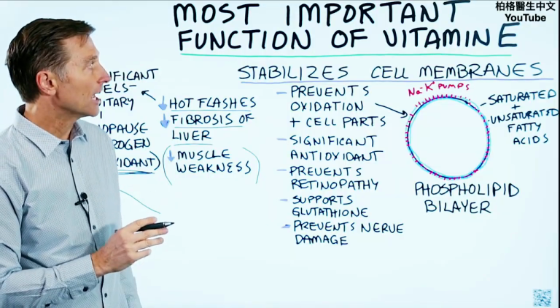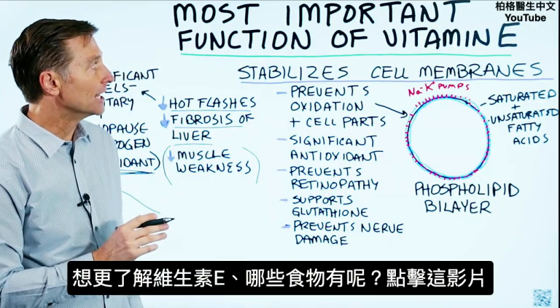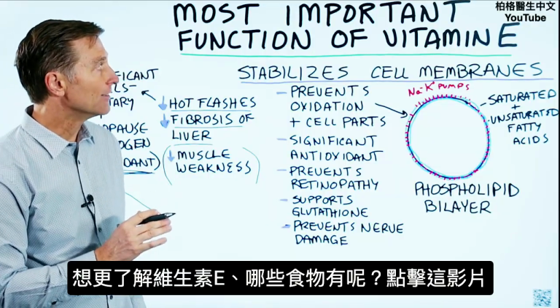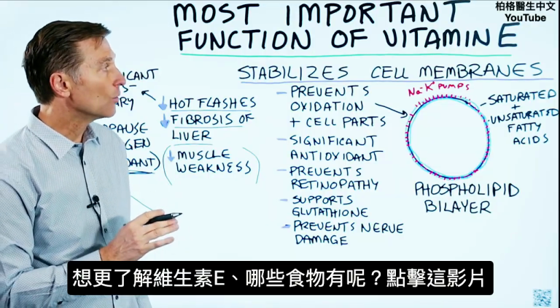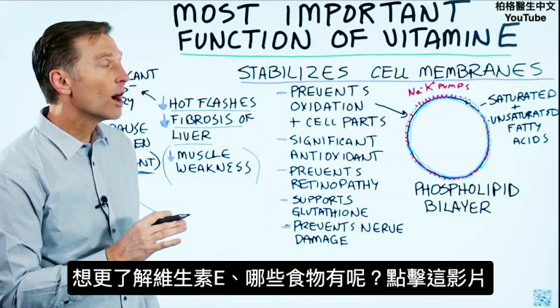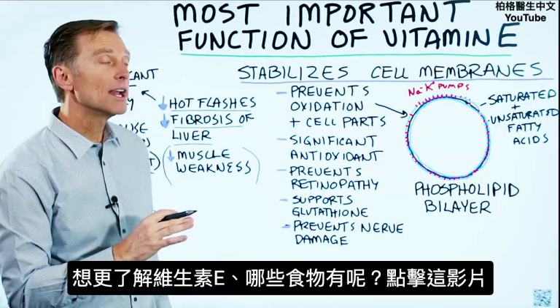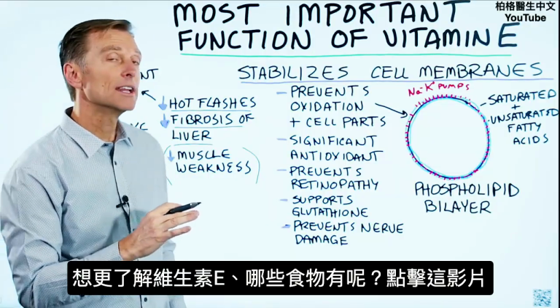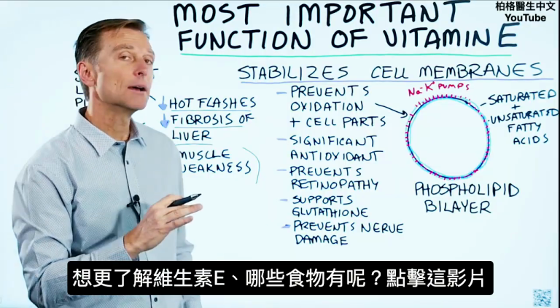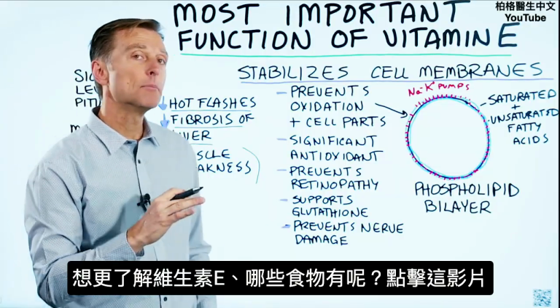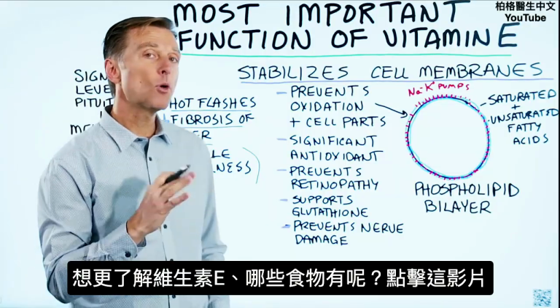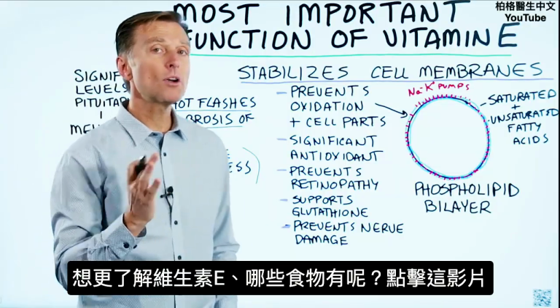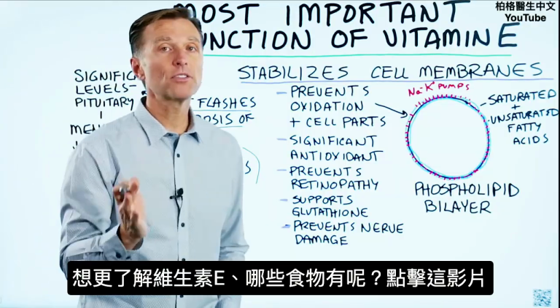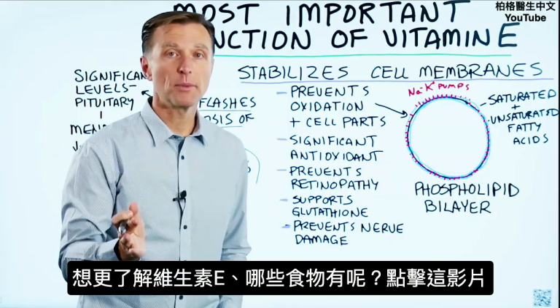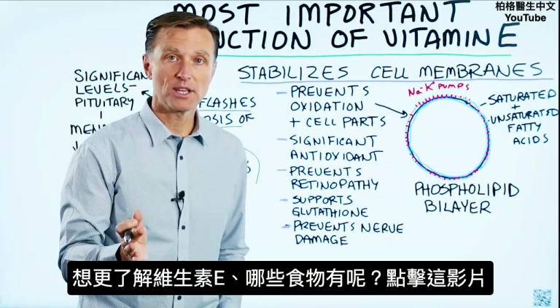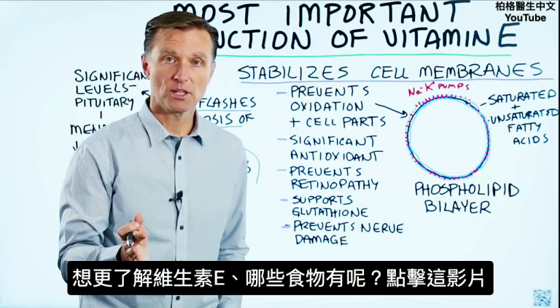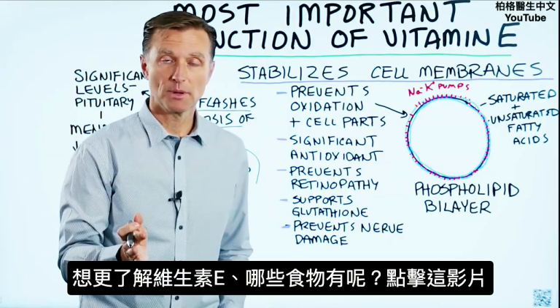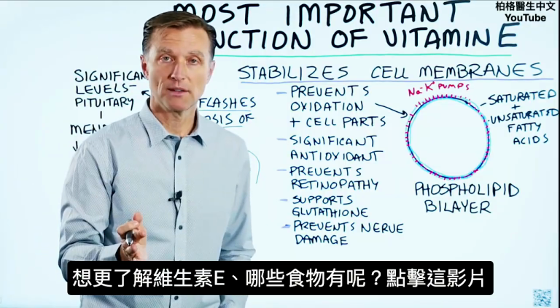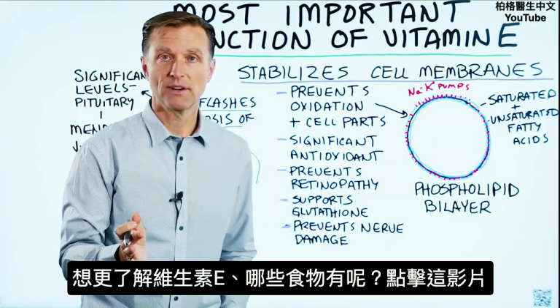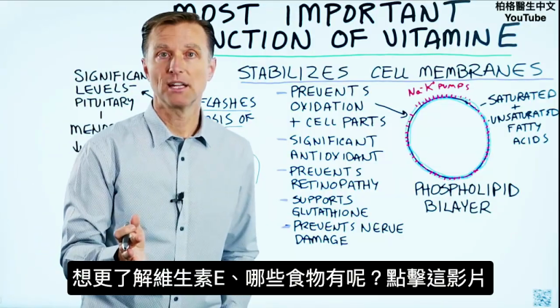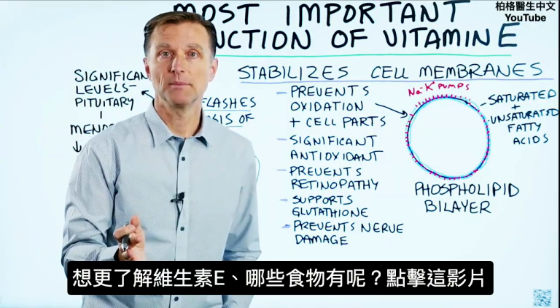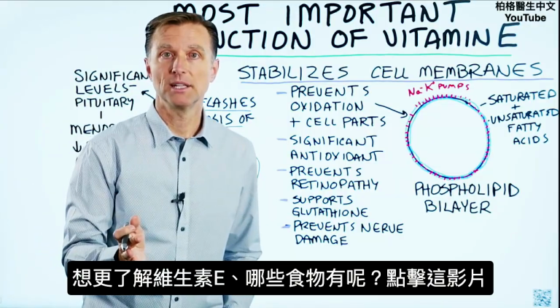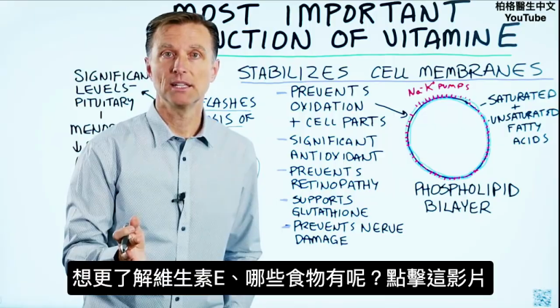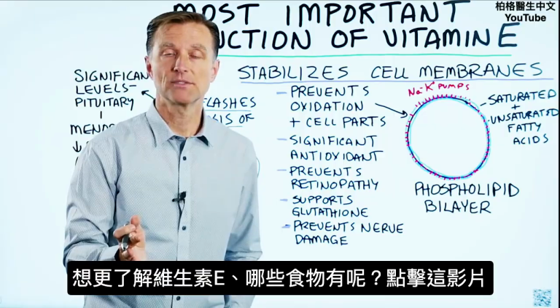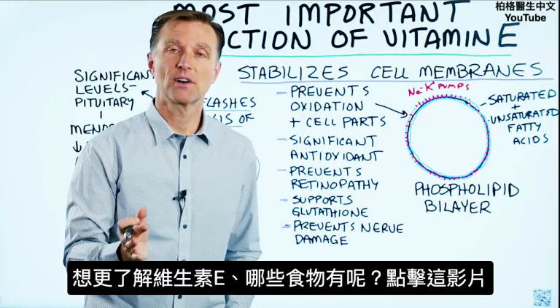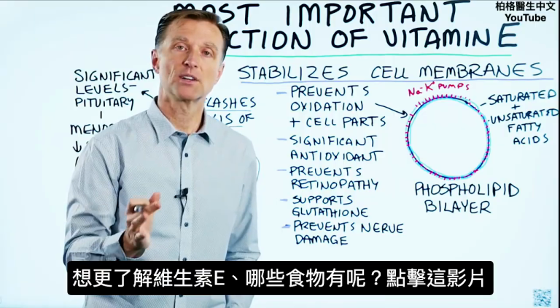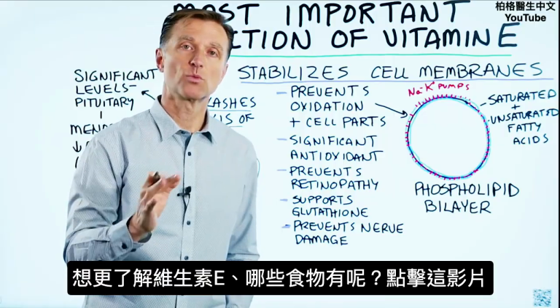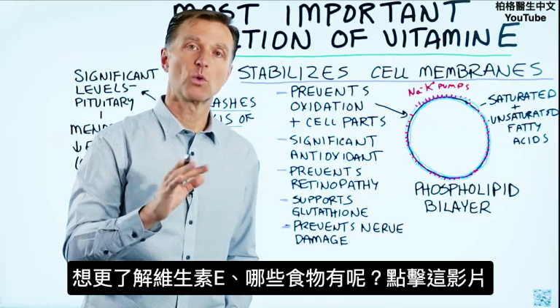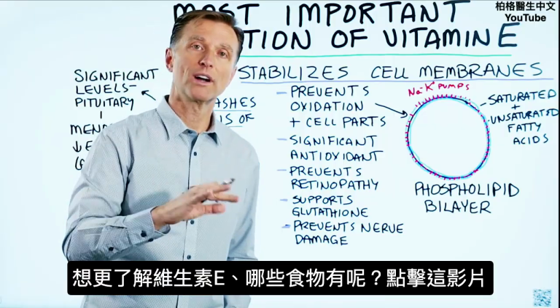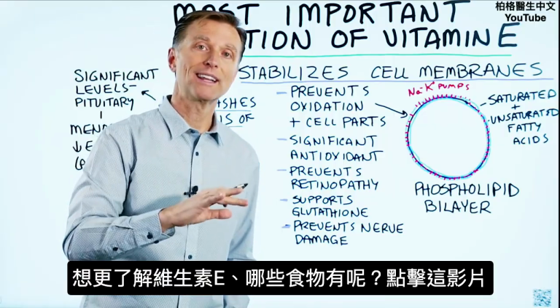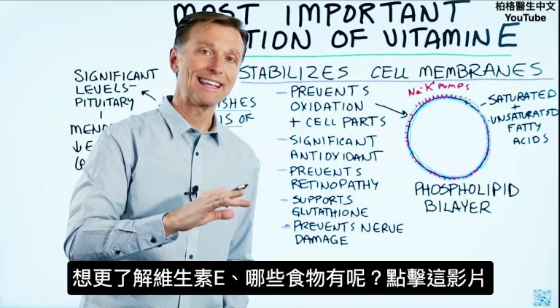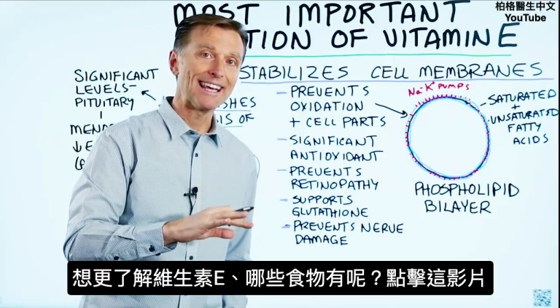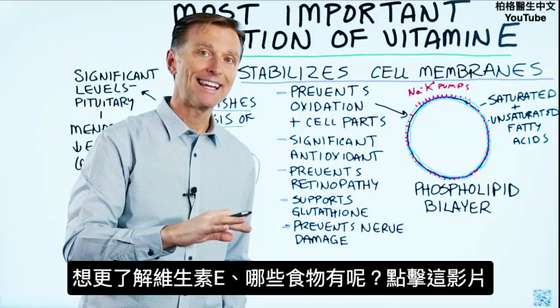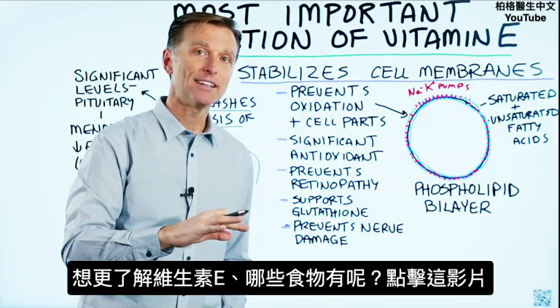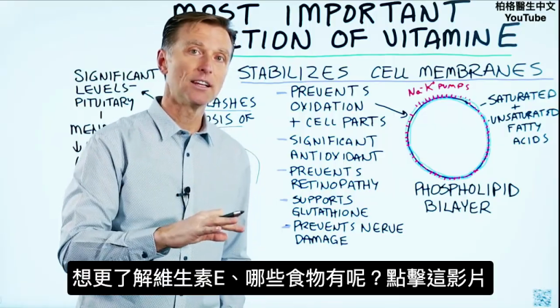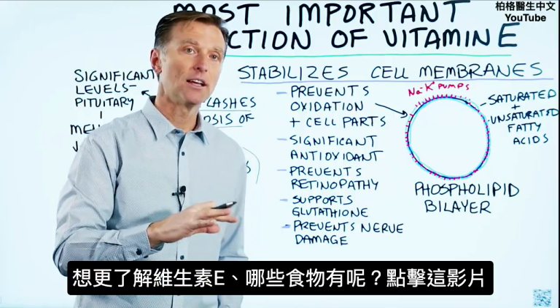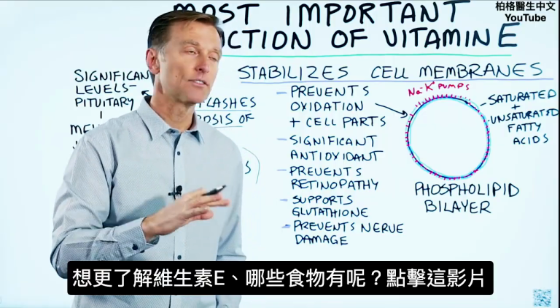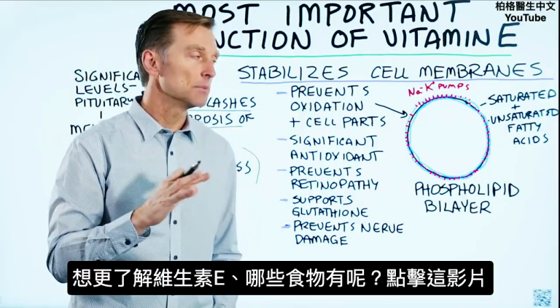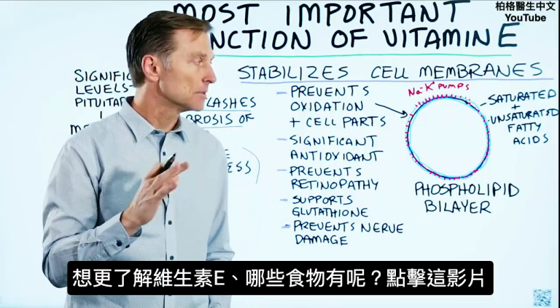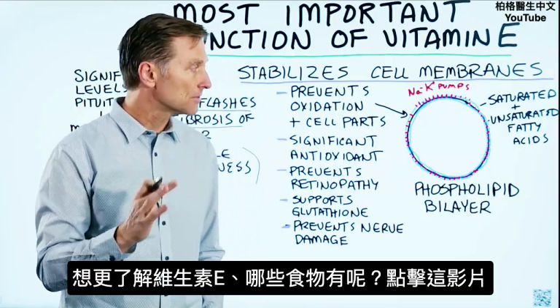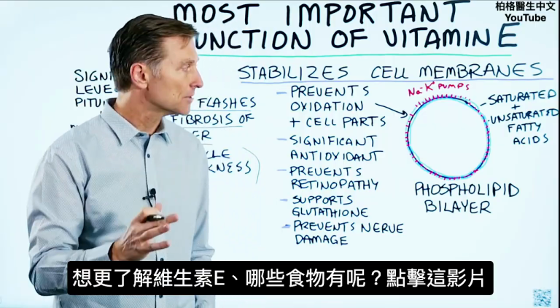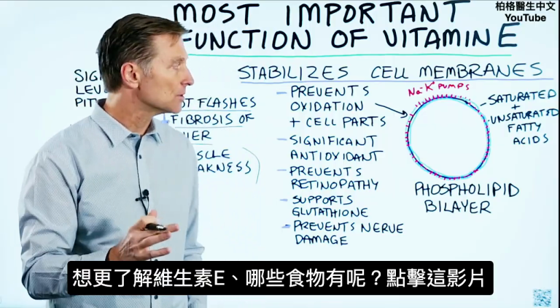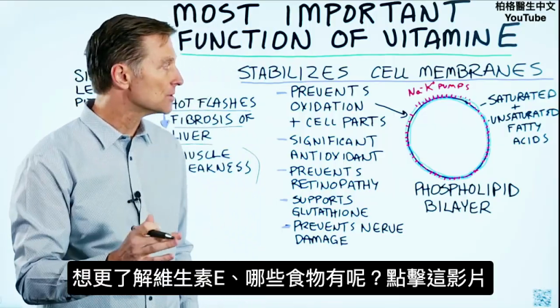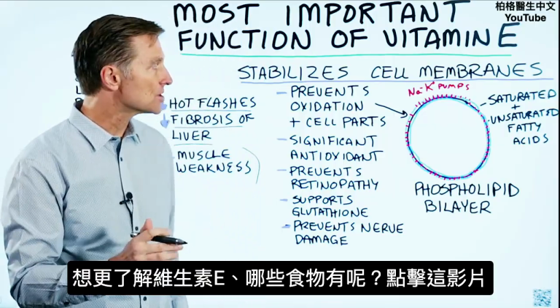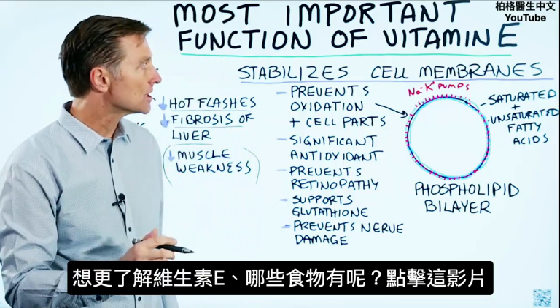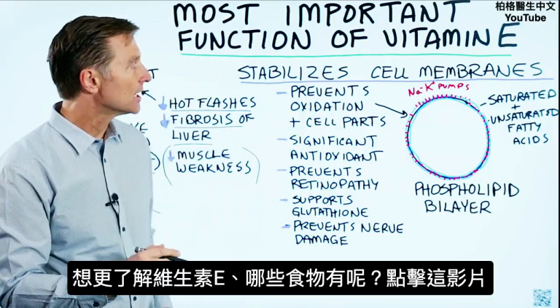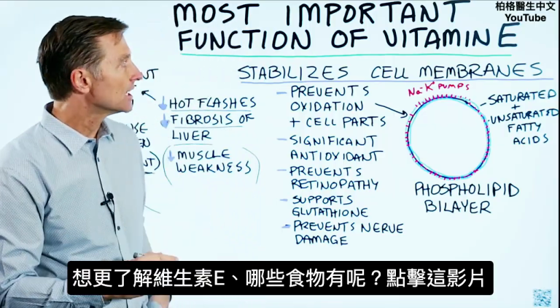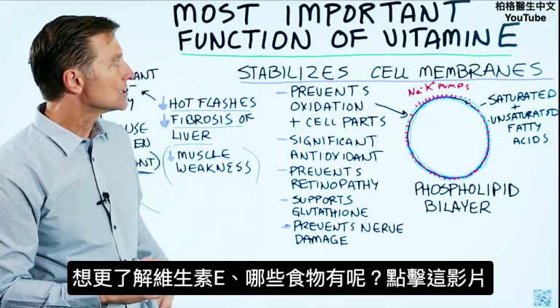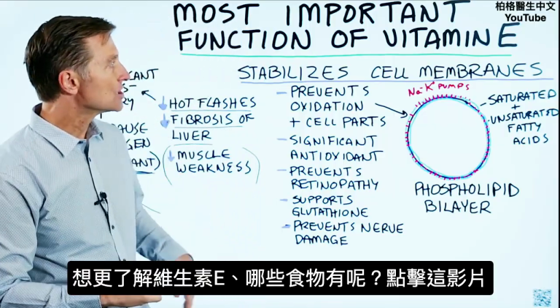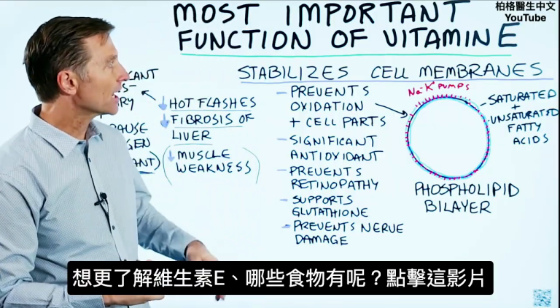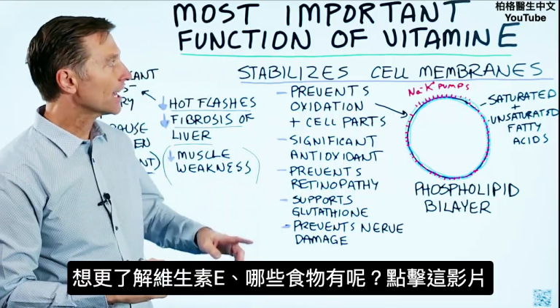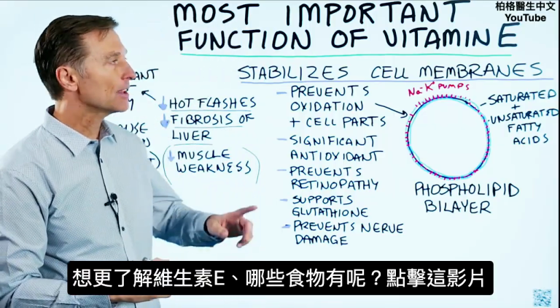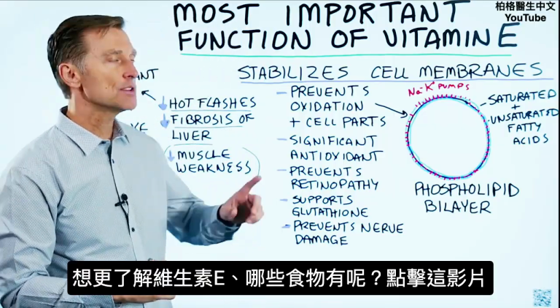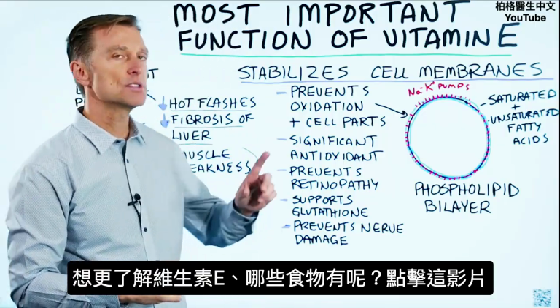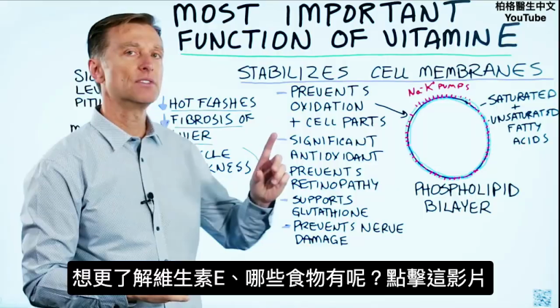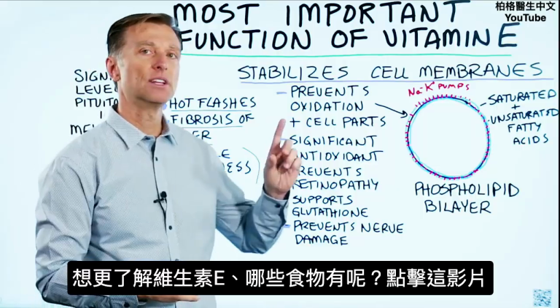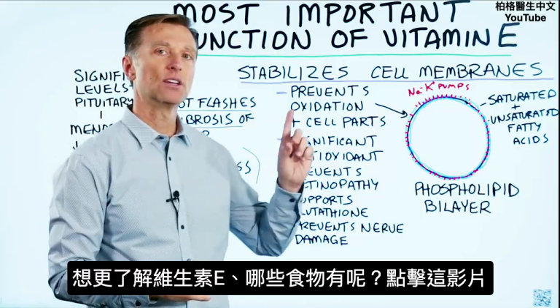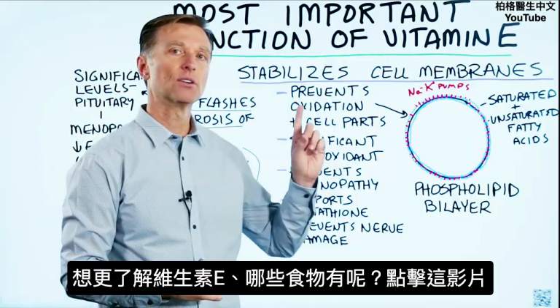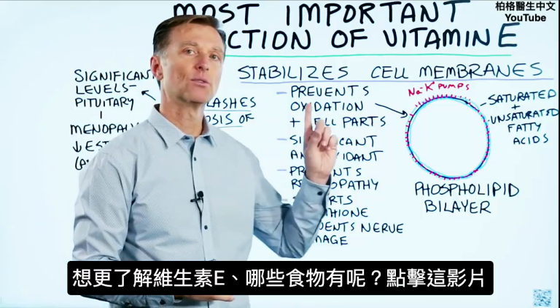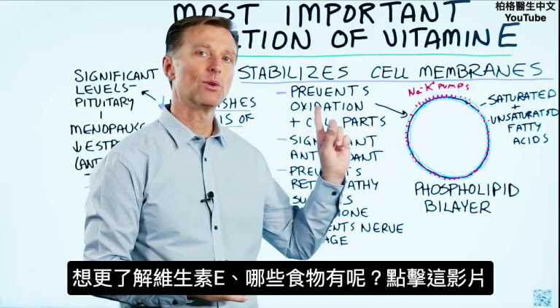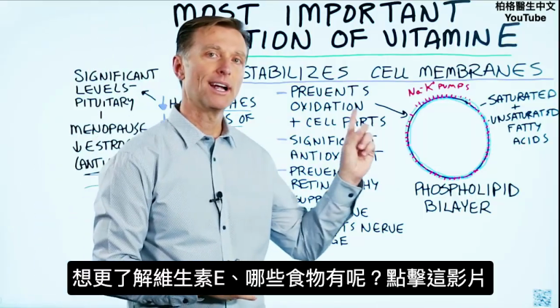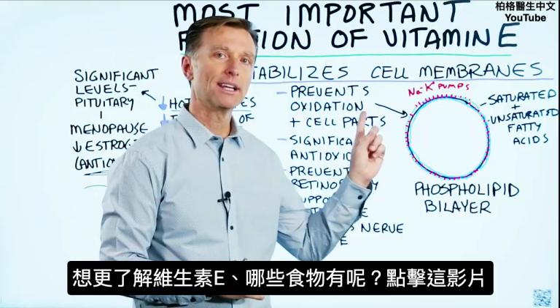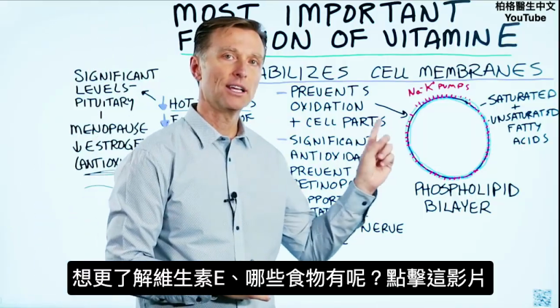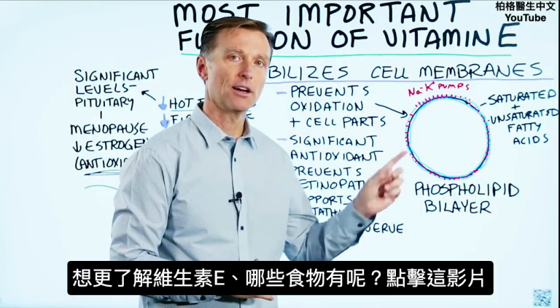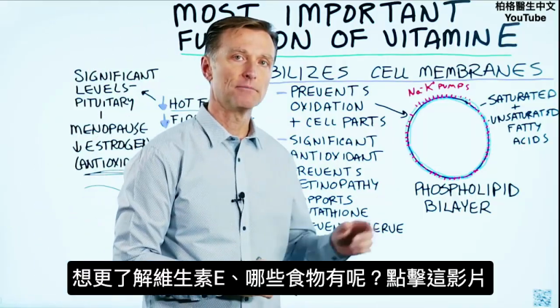If you want more information about vitamin E and where to get it from foods, check out this video right here.